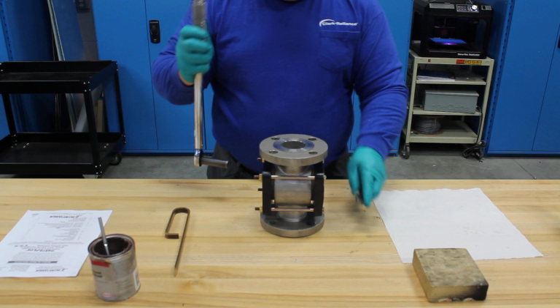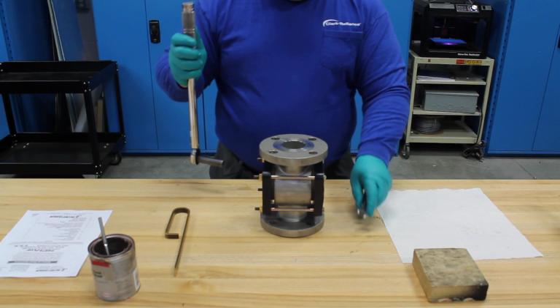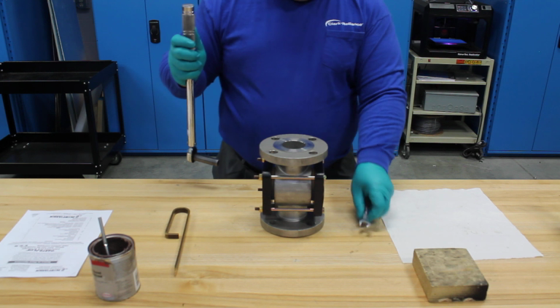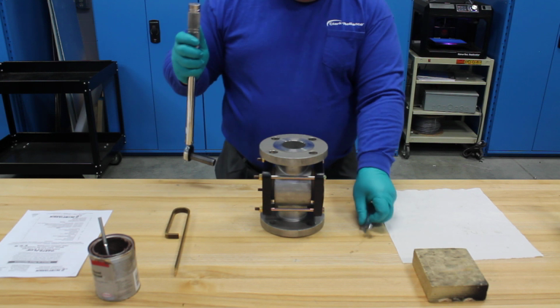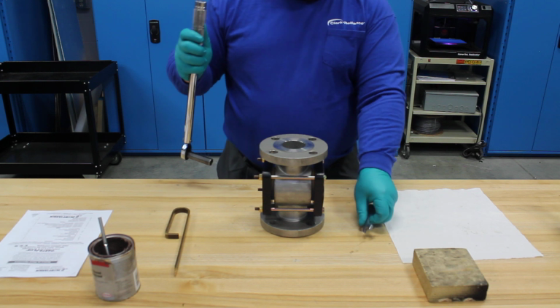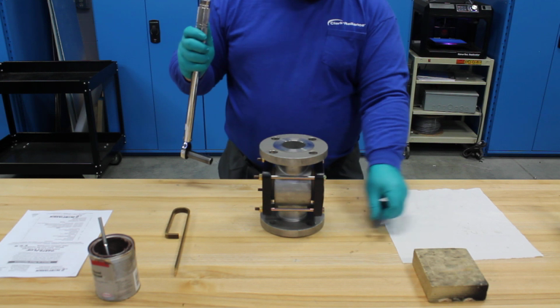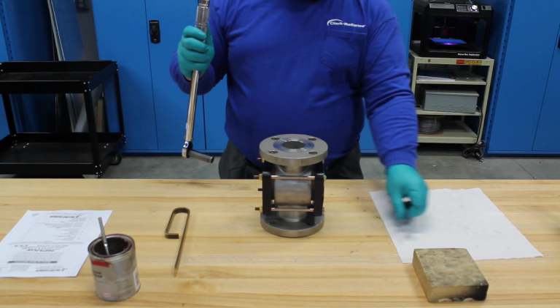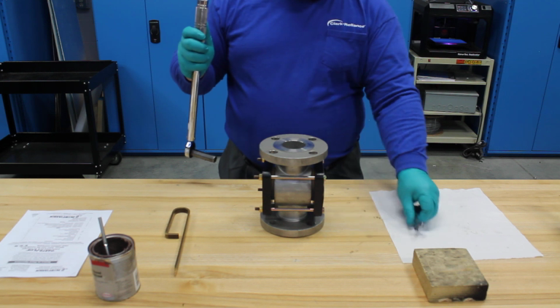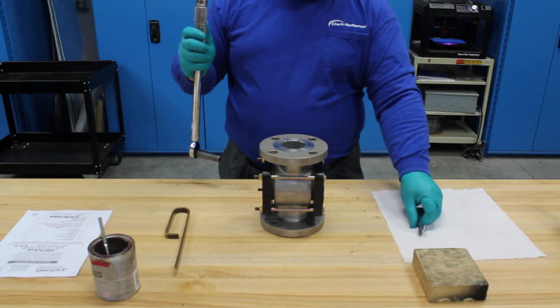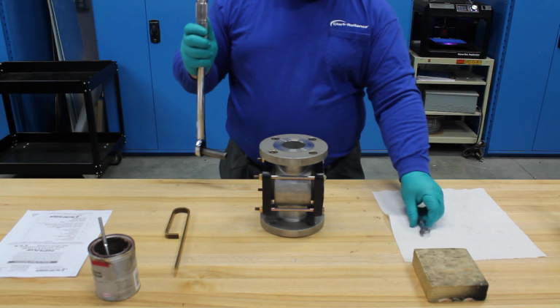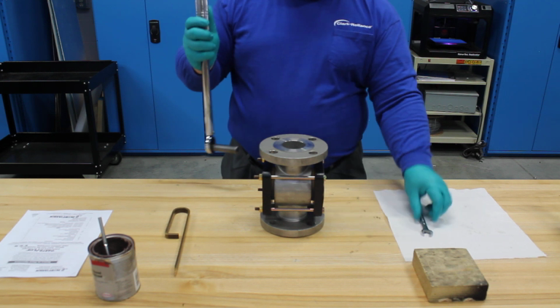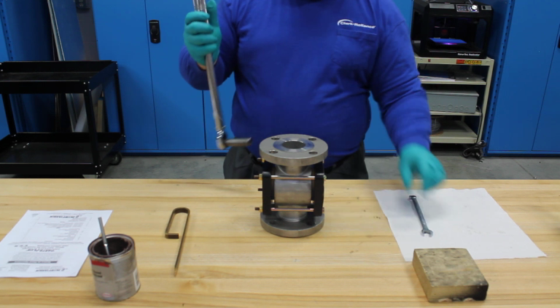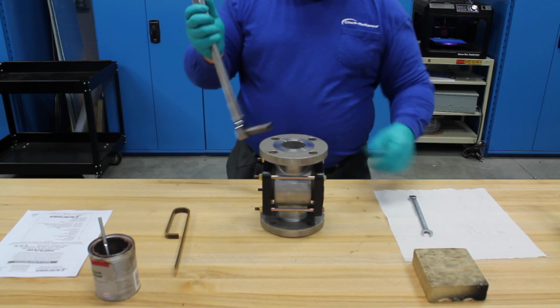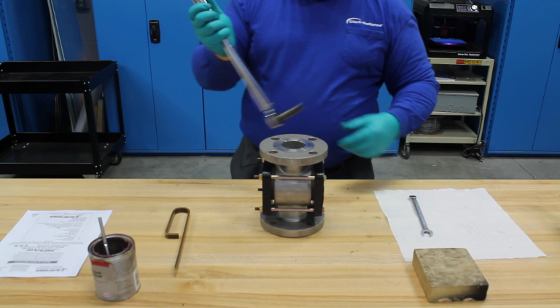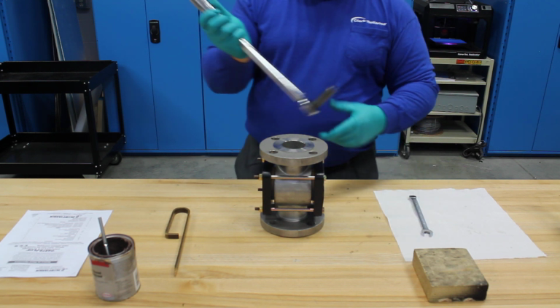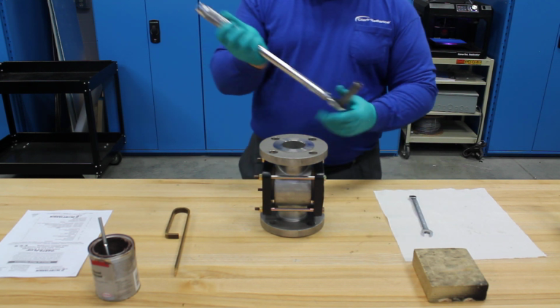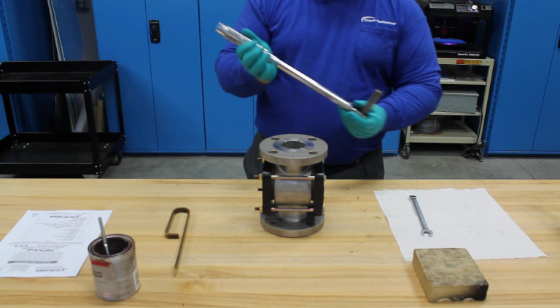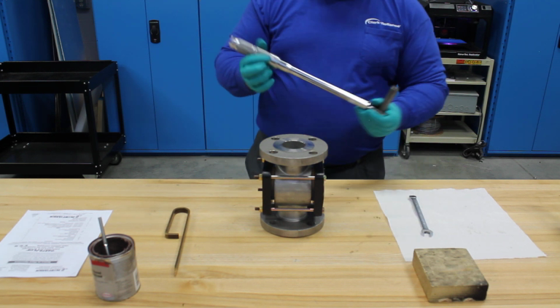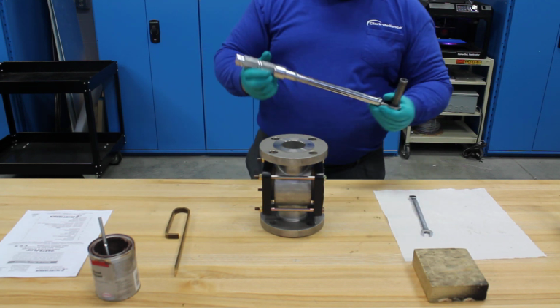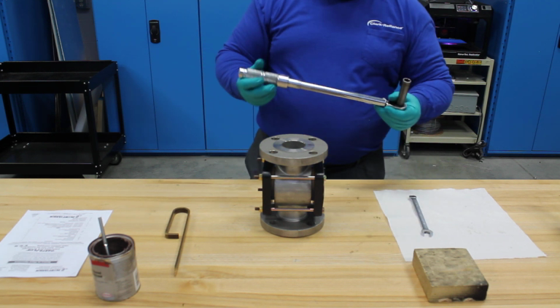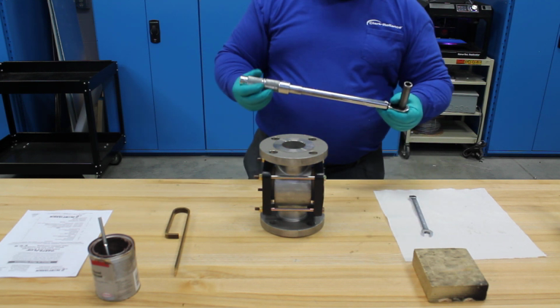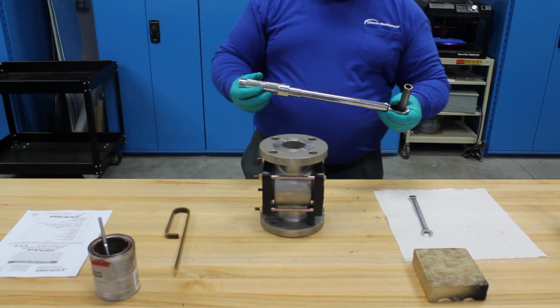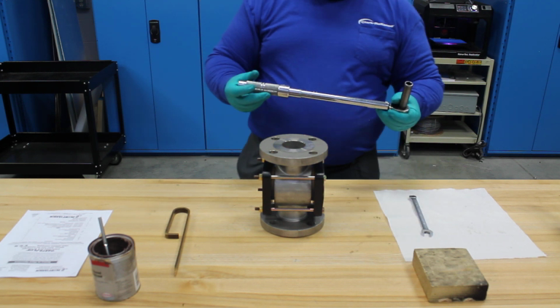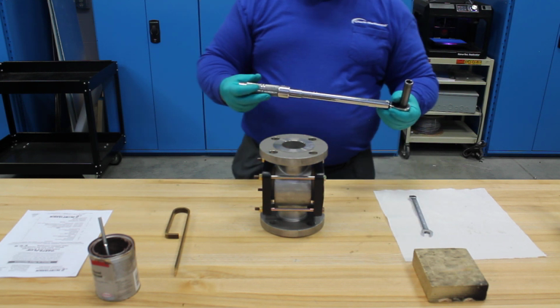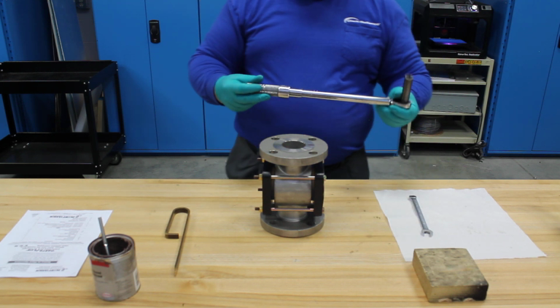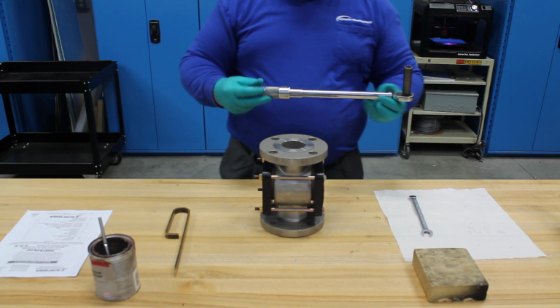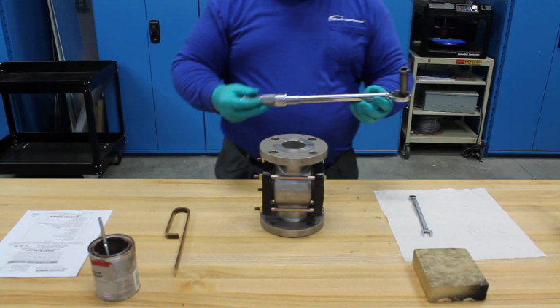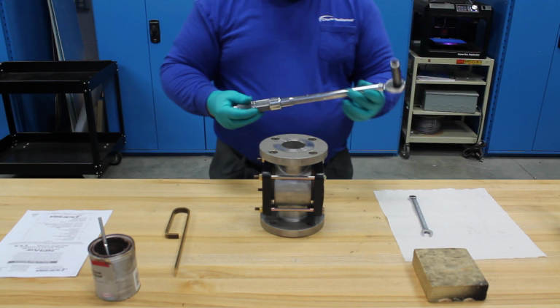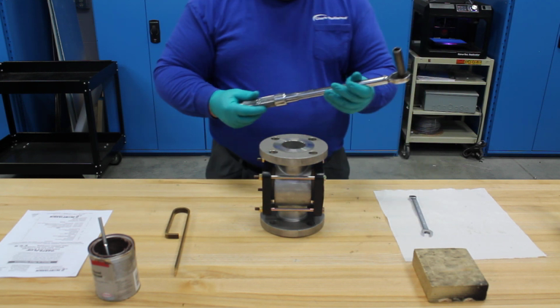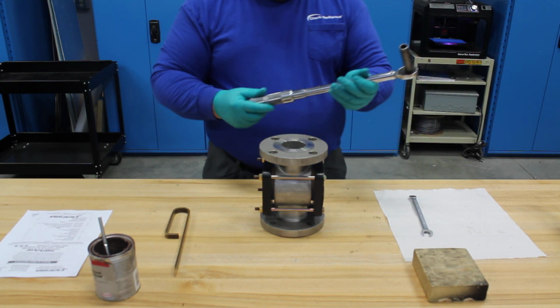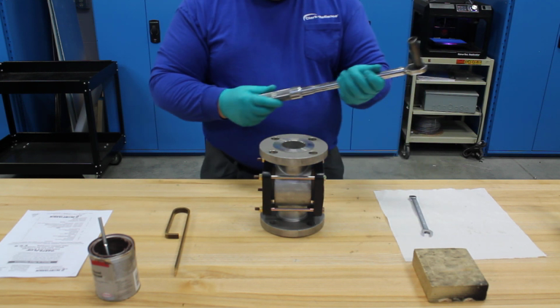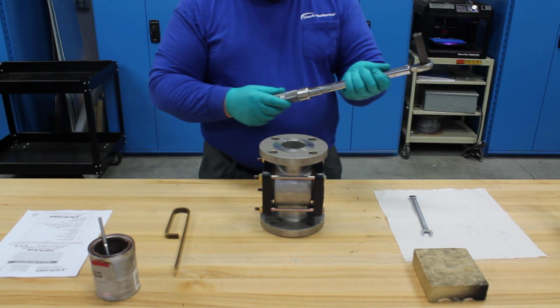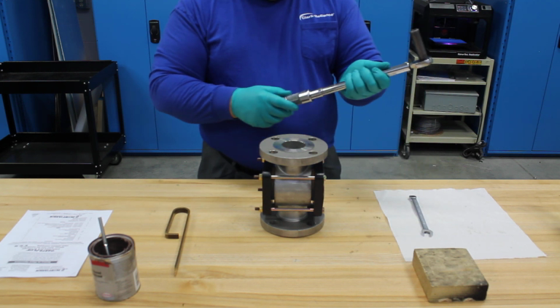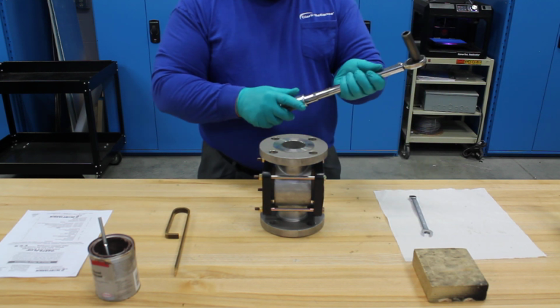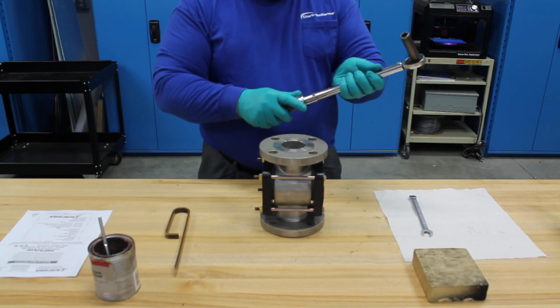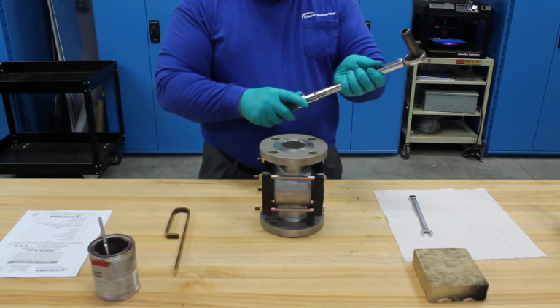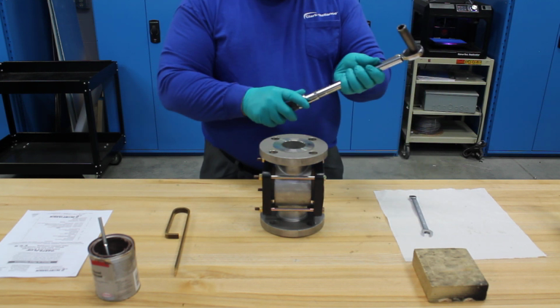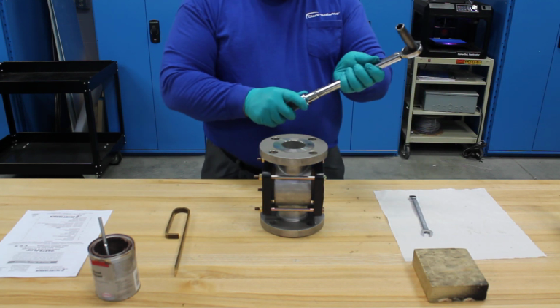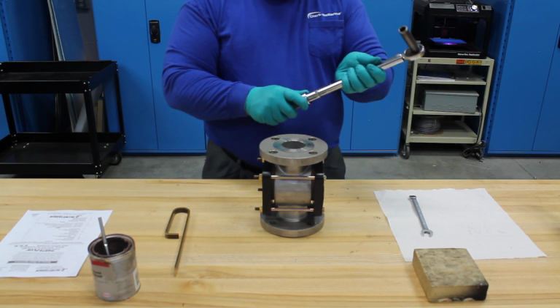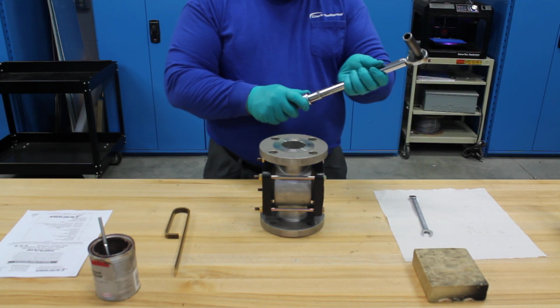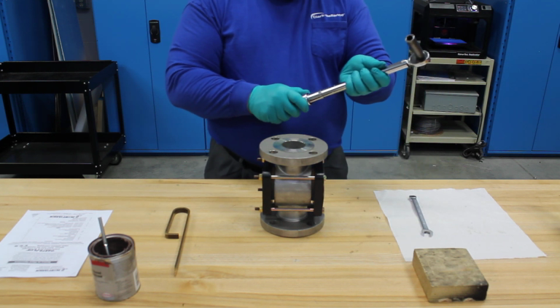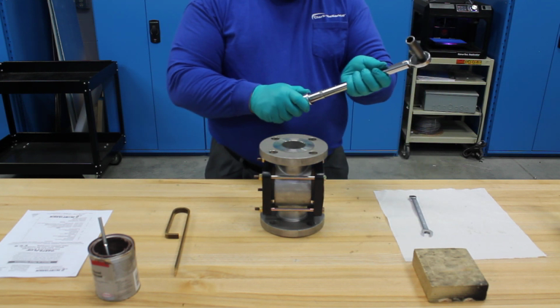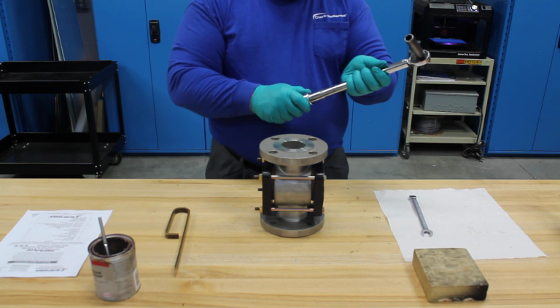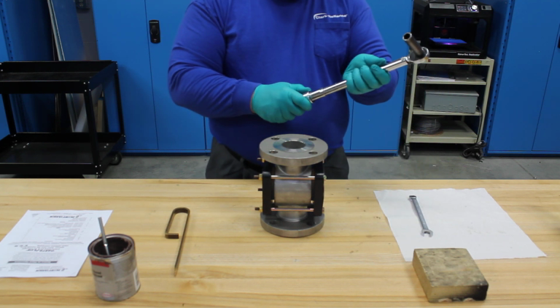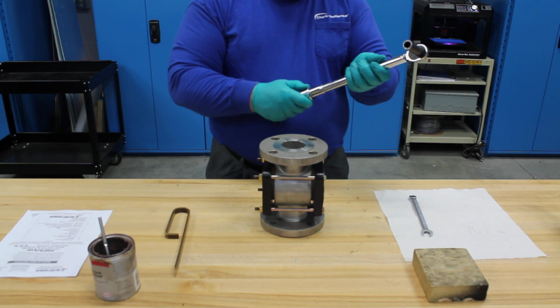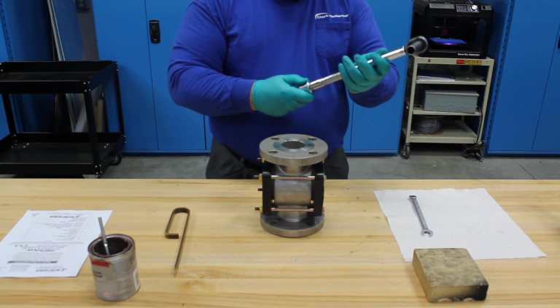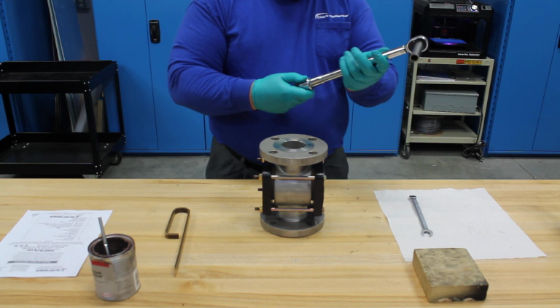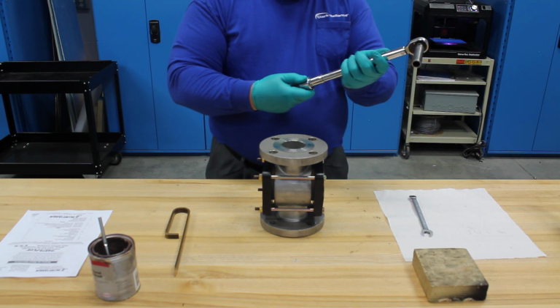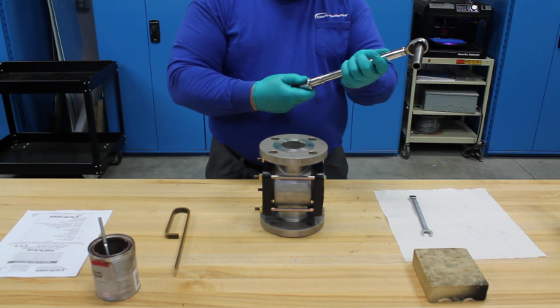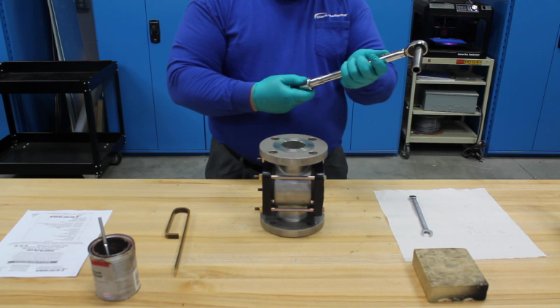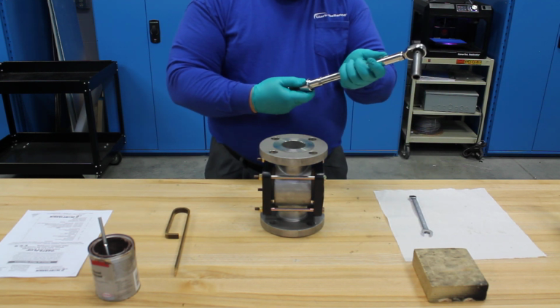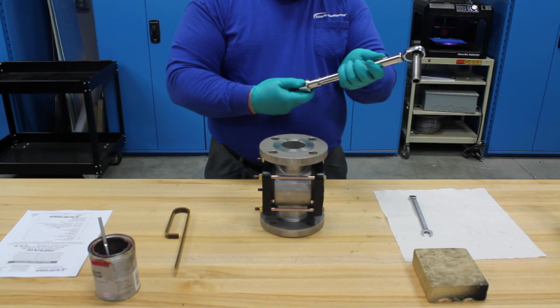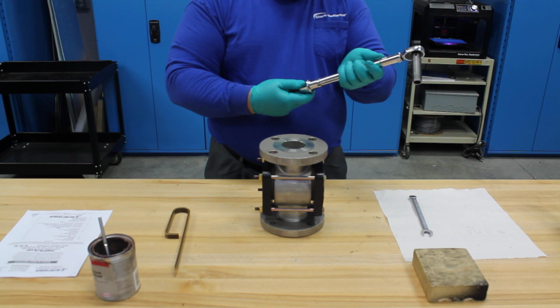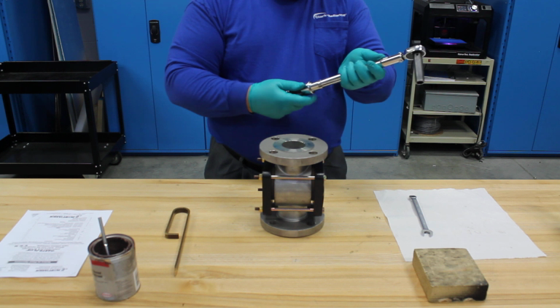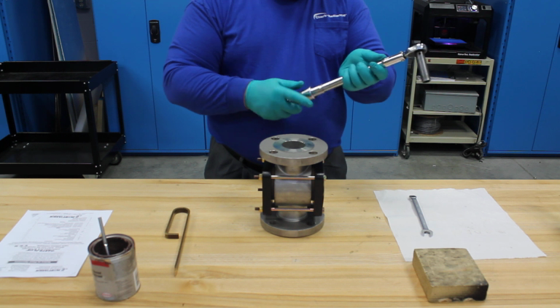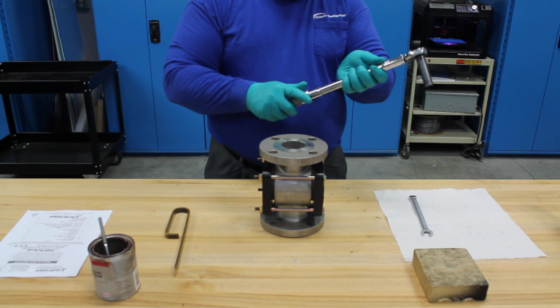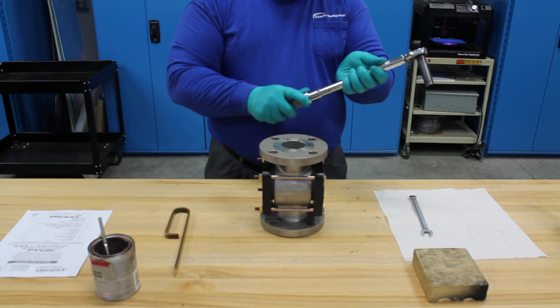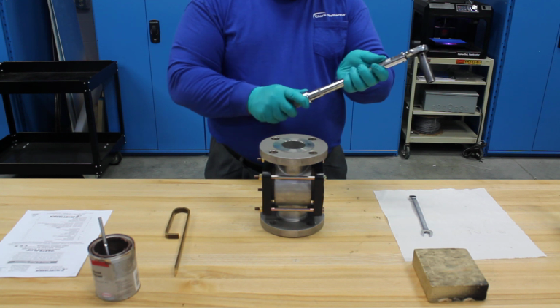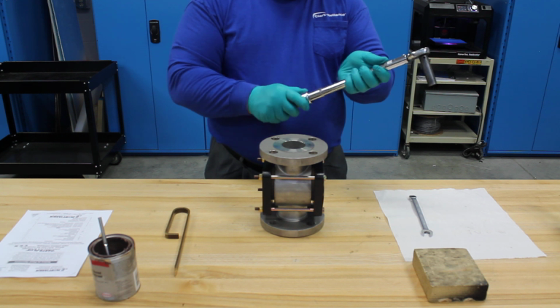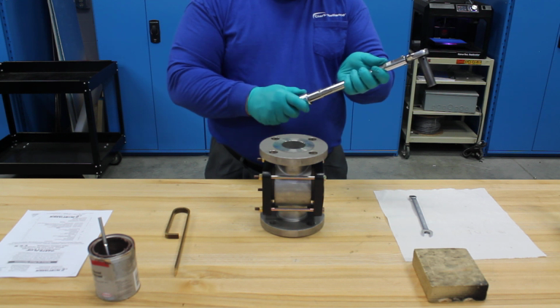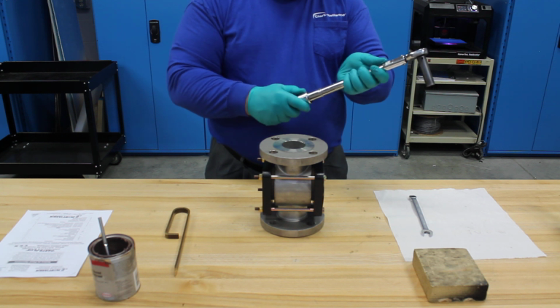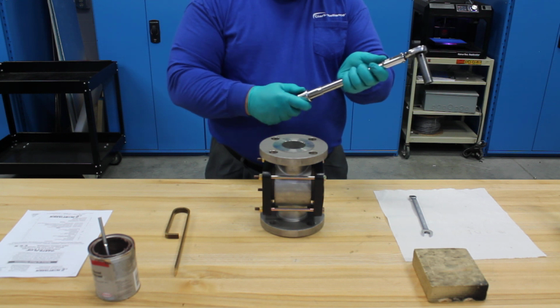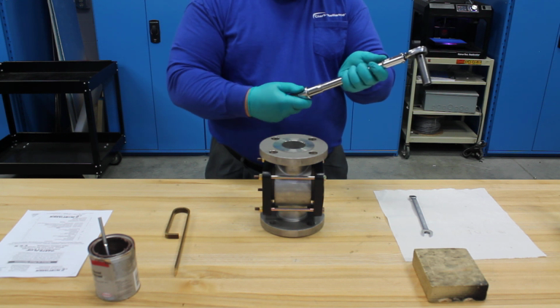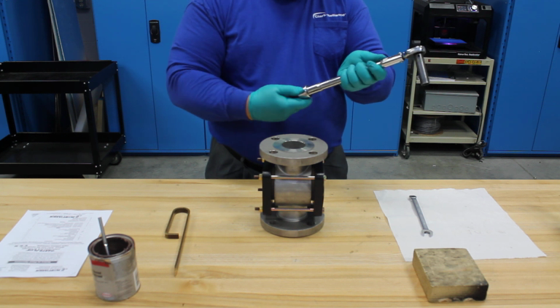Having reached 5 foot-pounds on all four fasteners, we then increase our torque wrench to the required 10 foot-pounds.